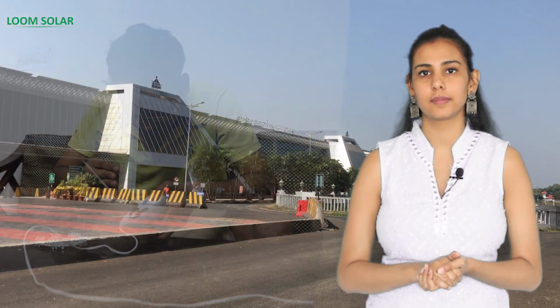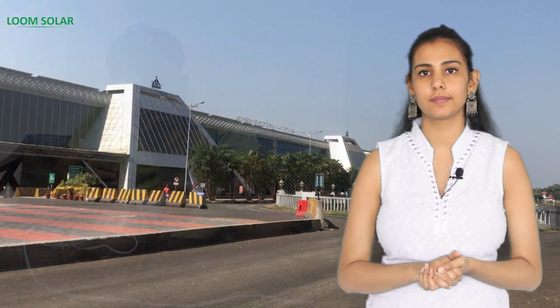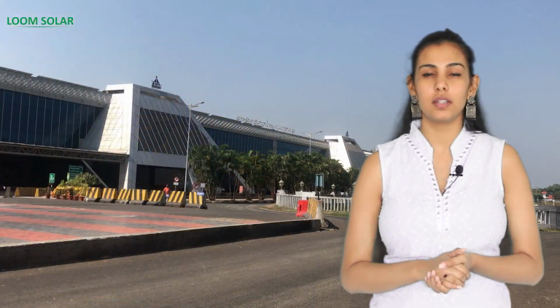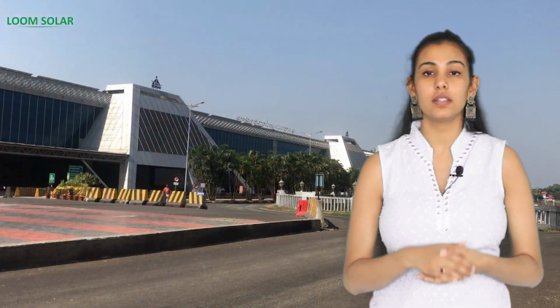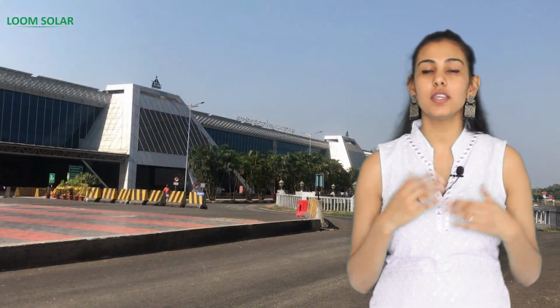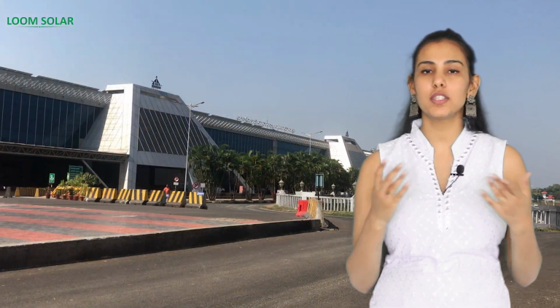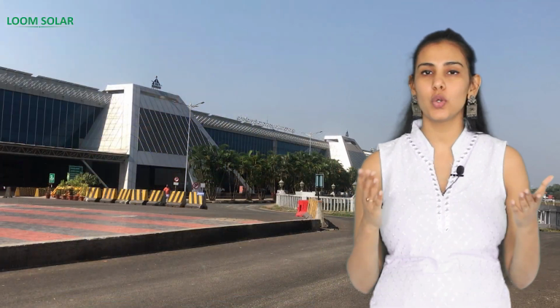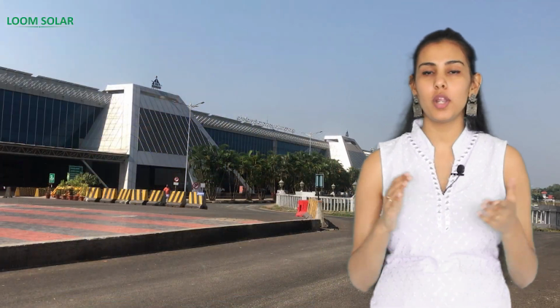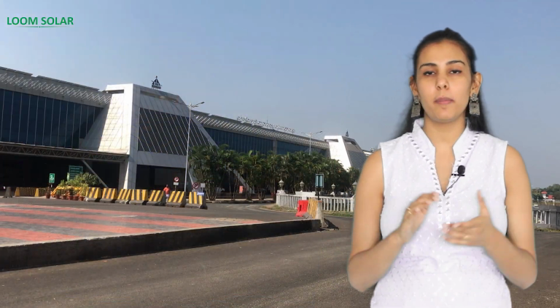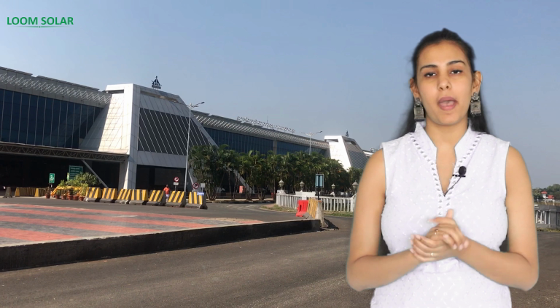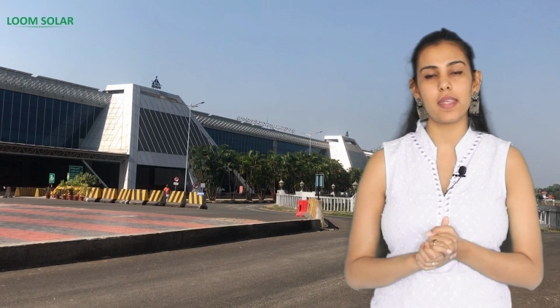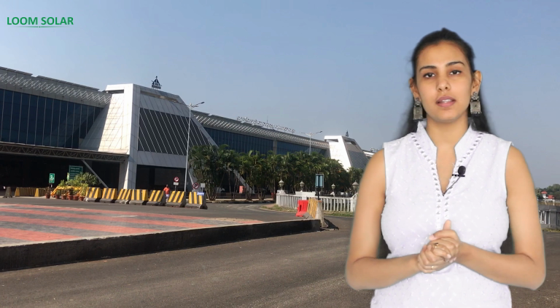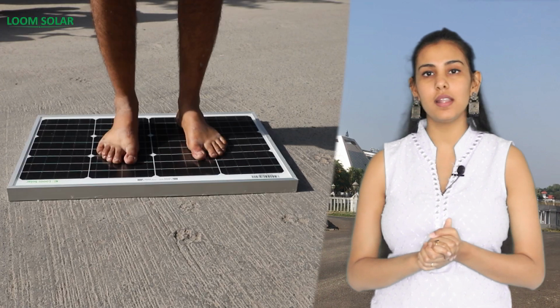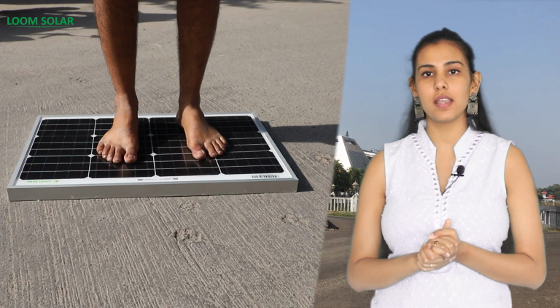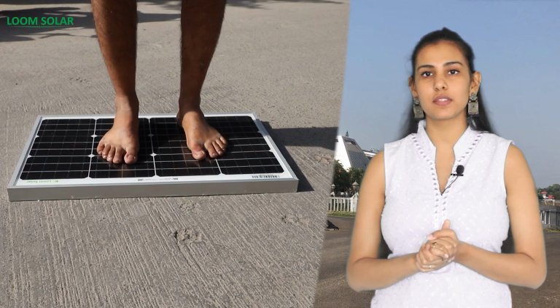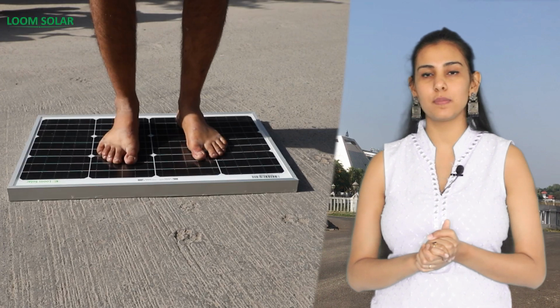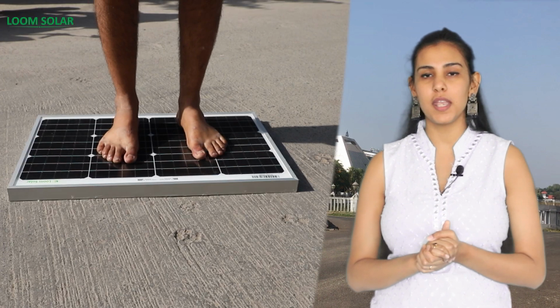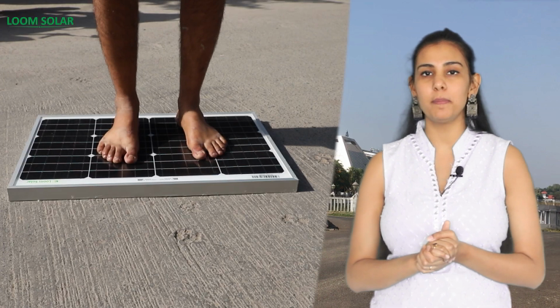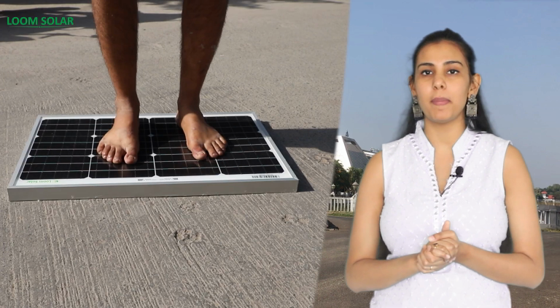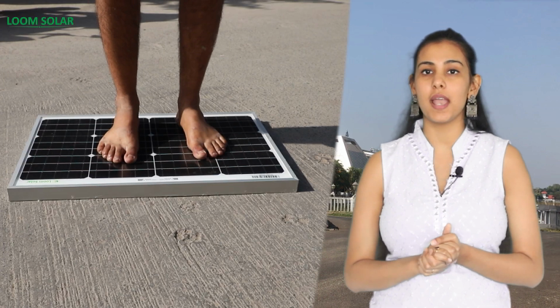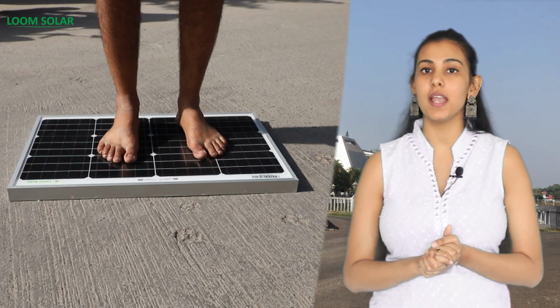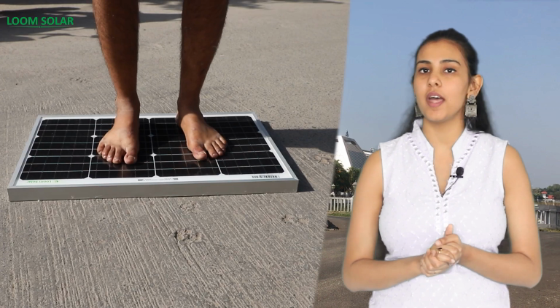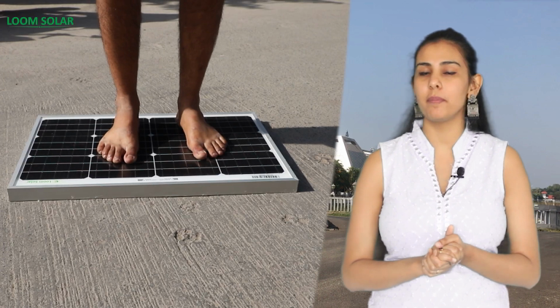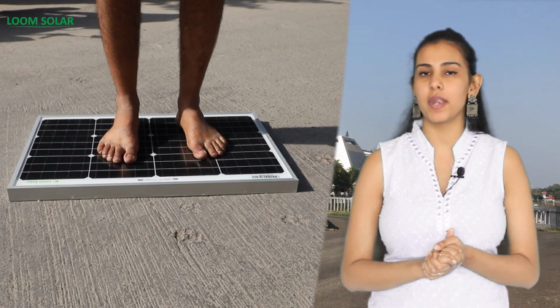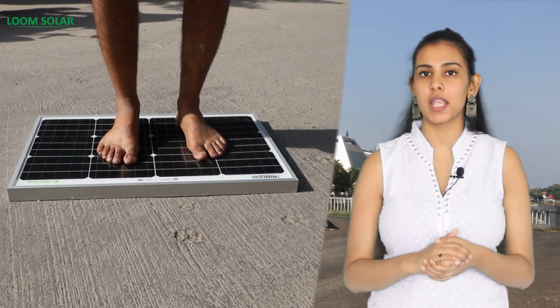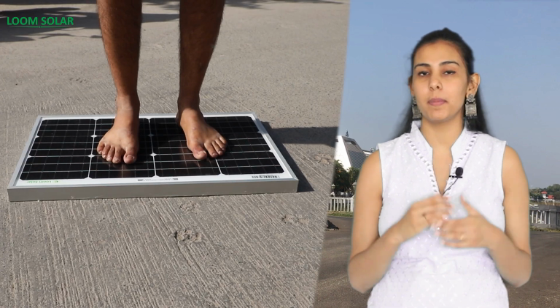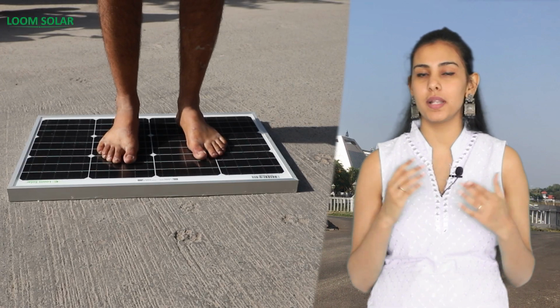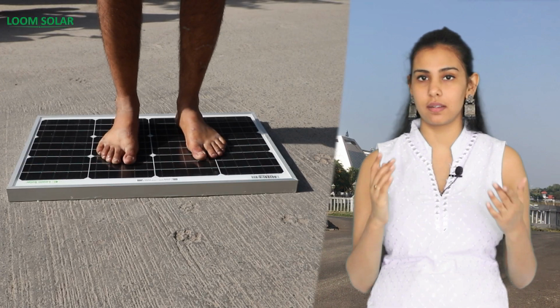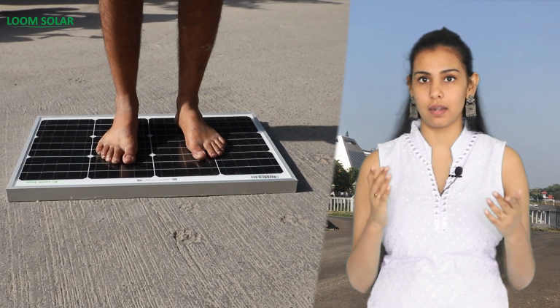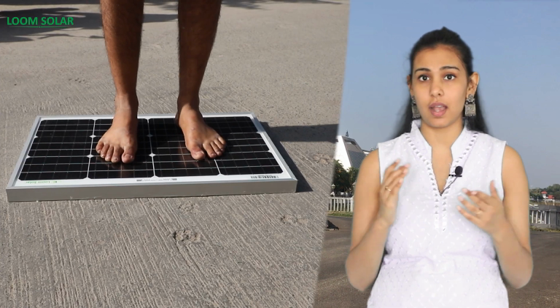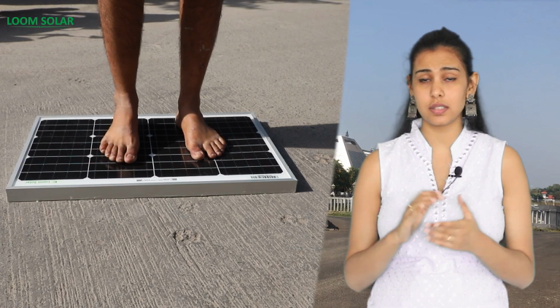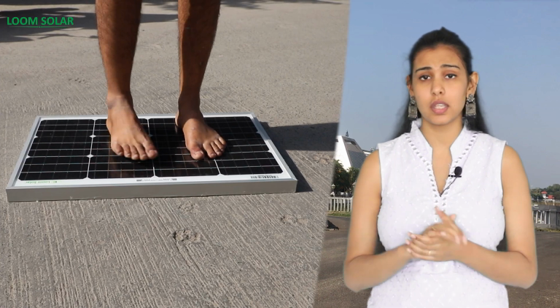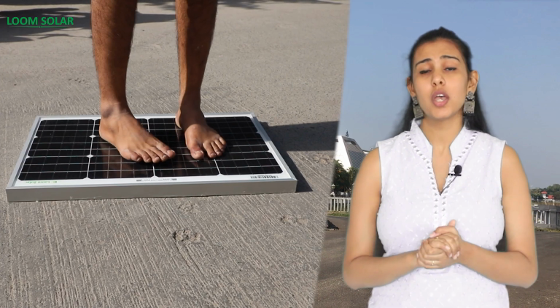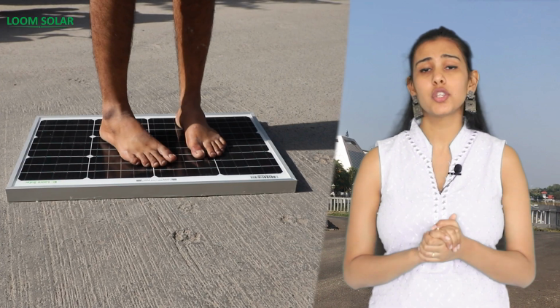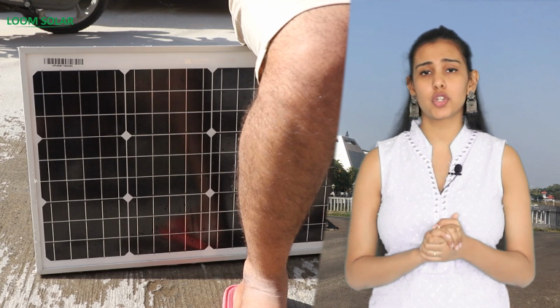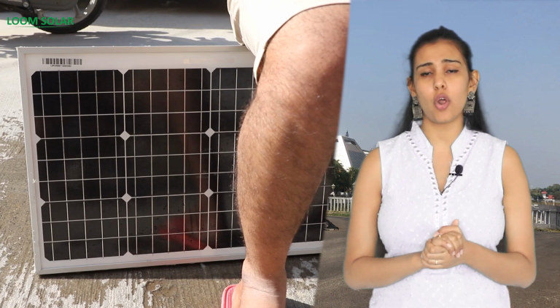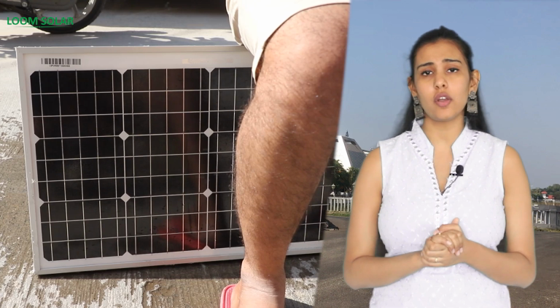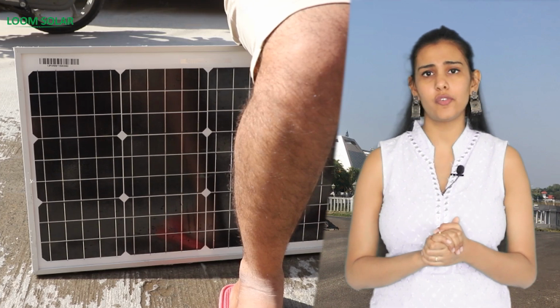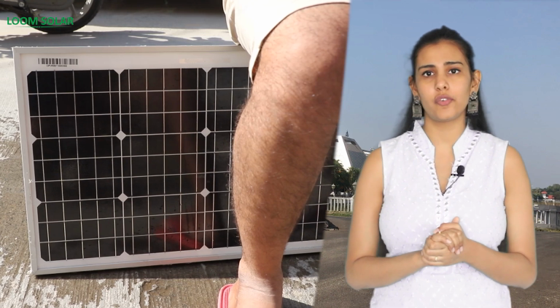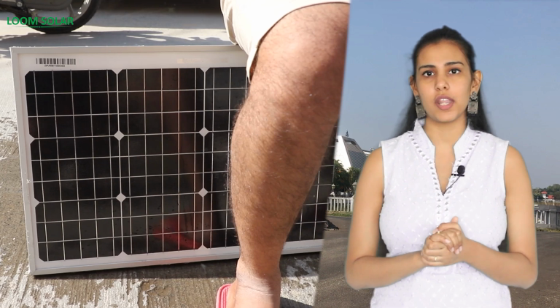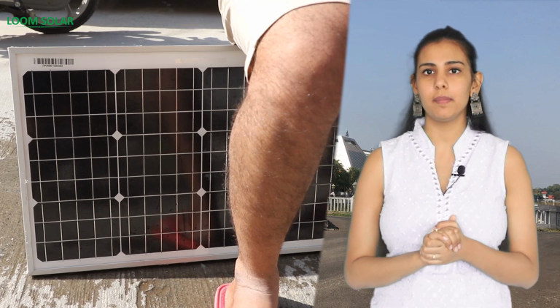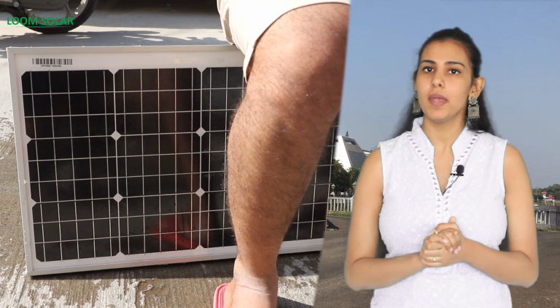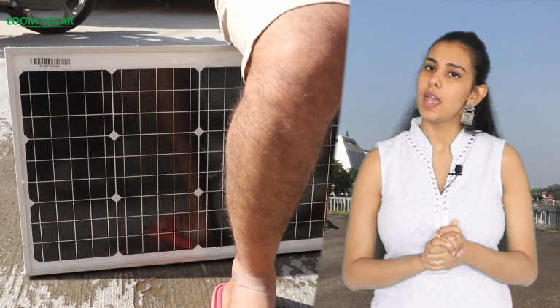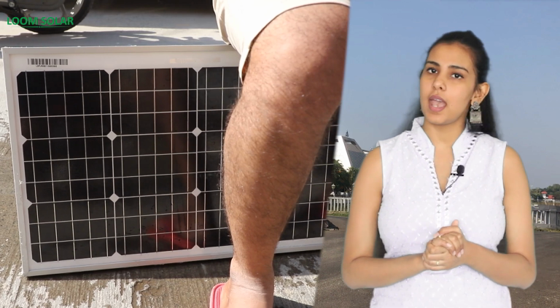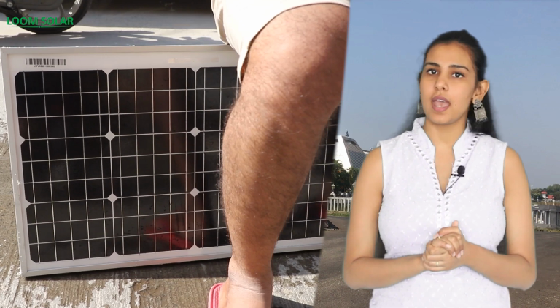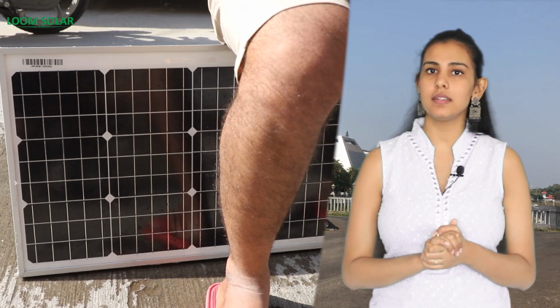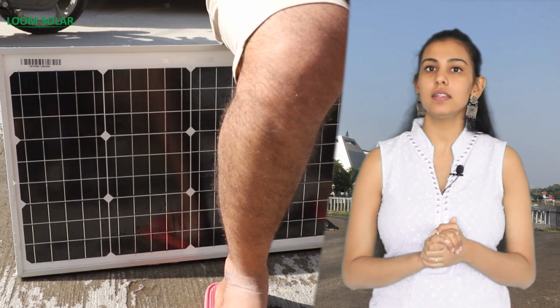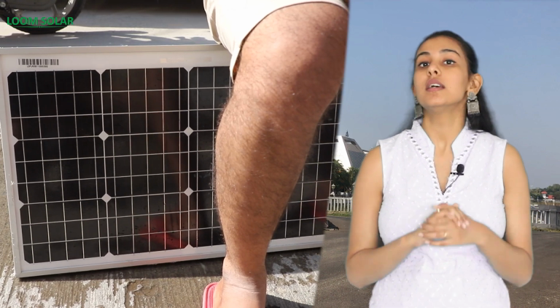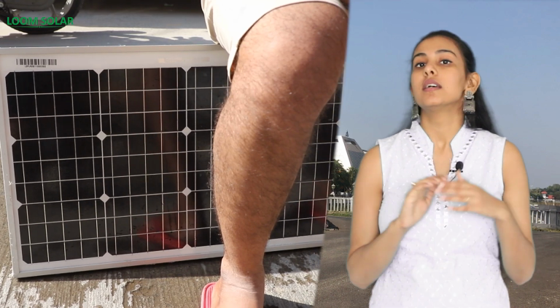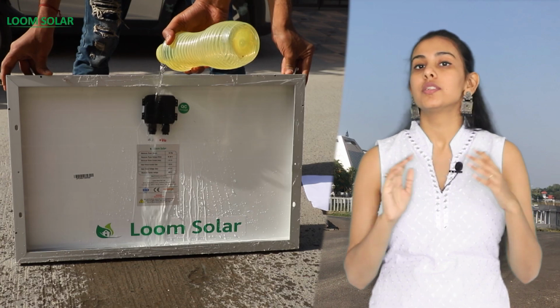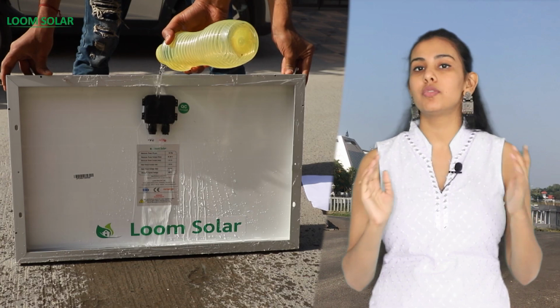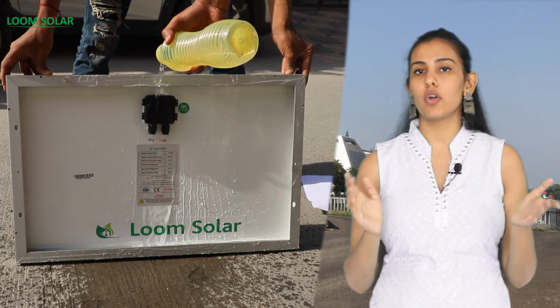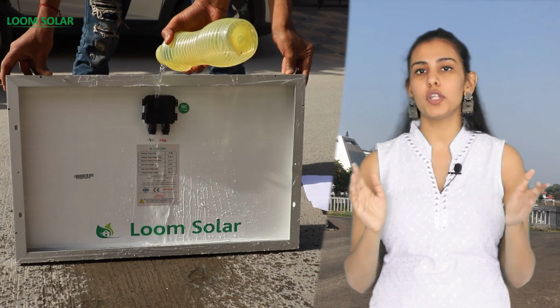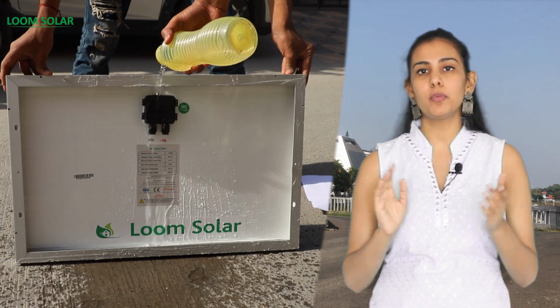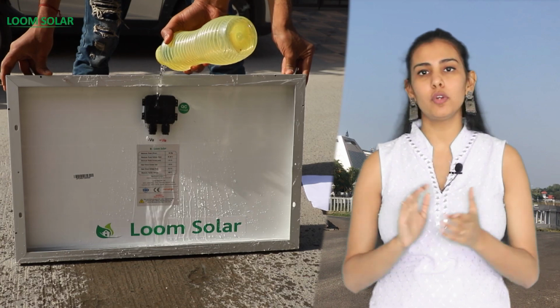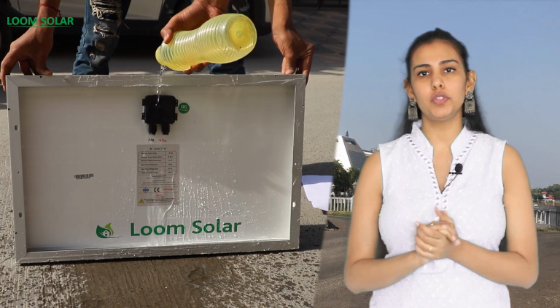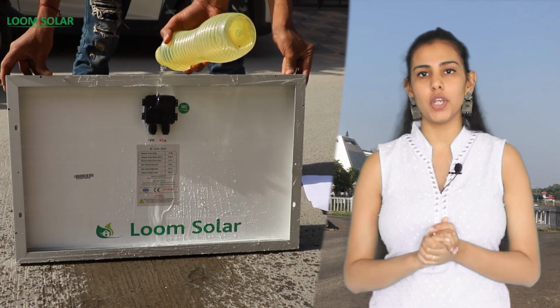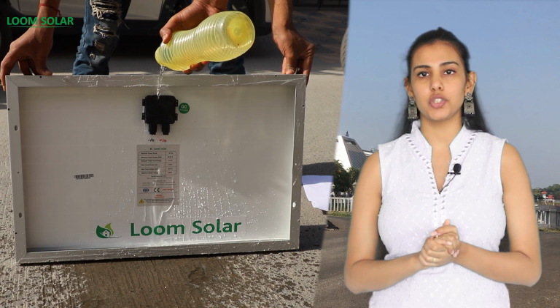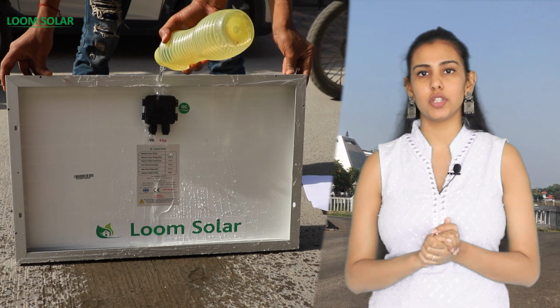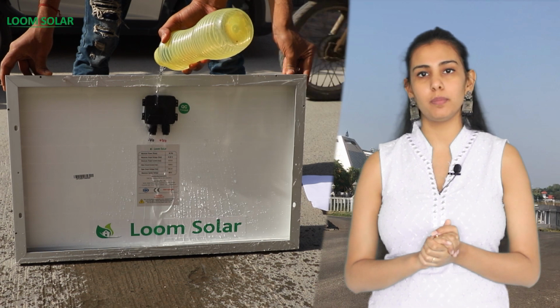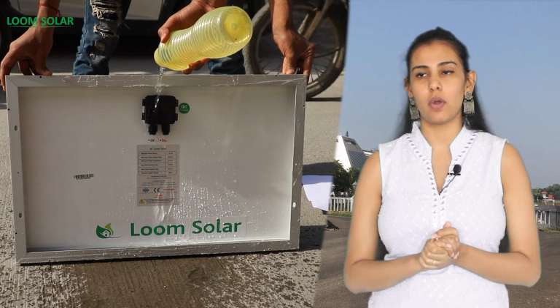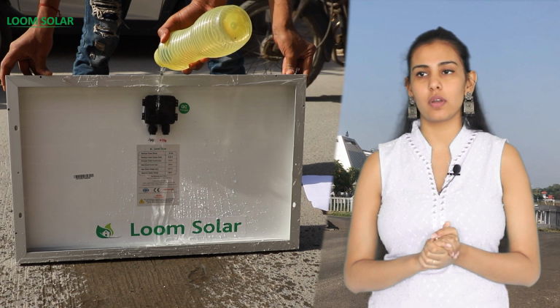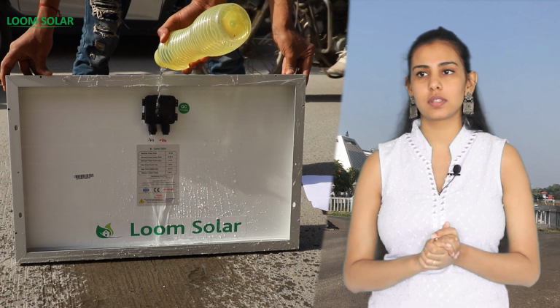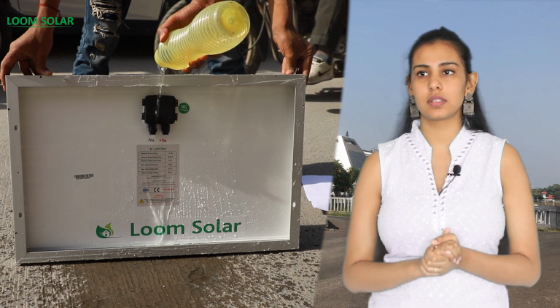This solar panel is made with unbreakable glass, a strong frame, and a waterproof junction box.